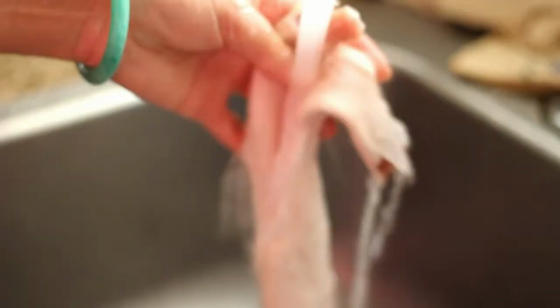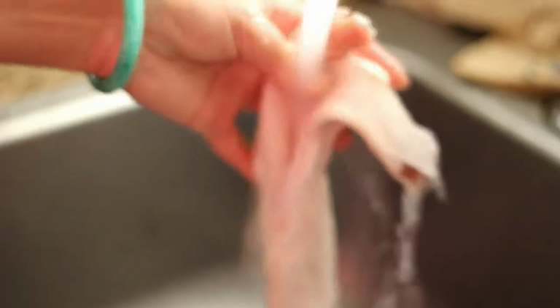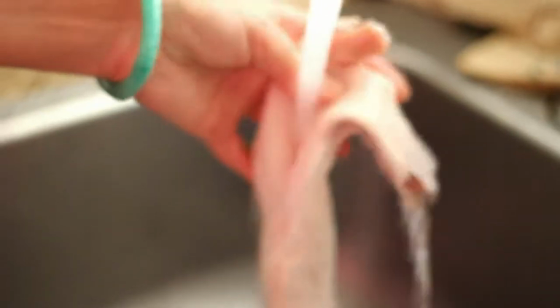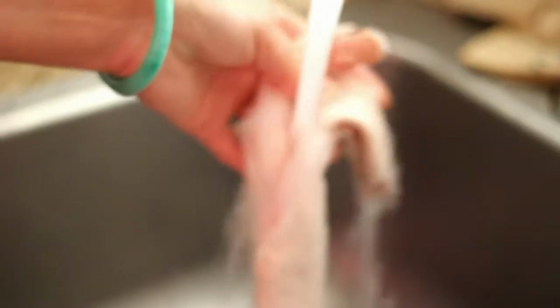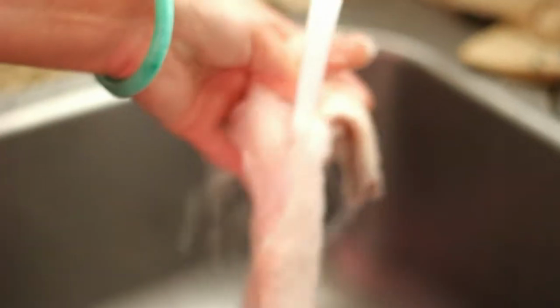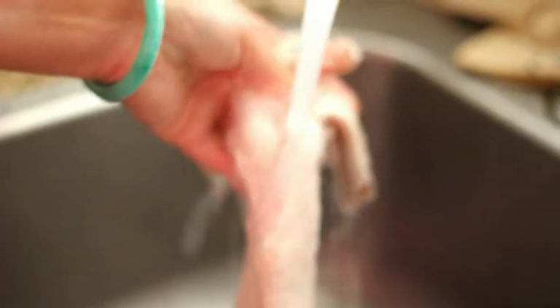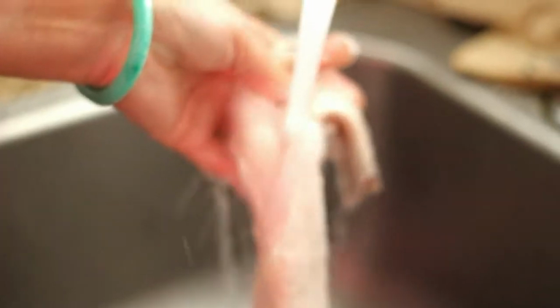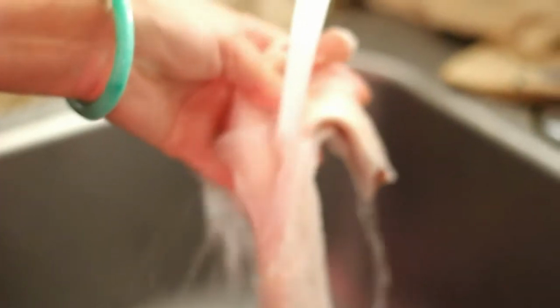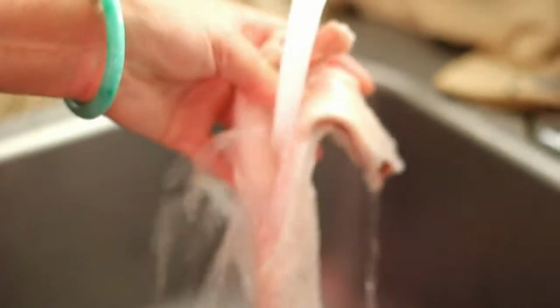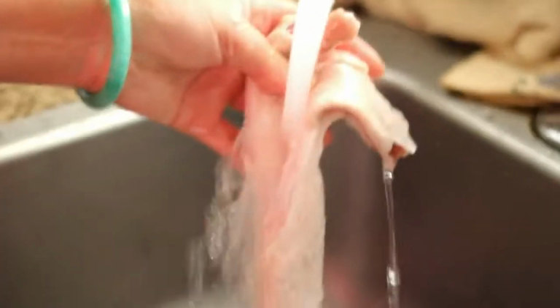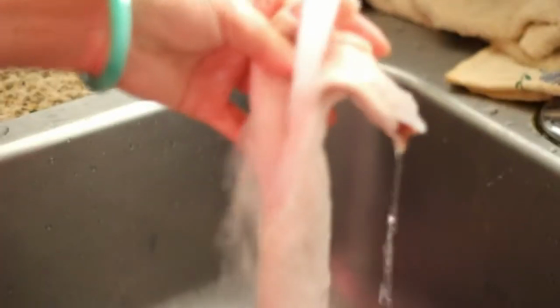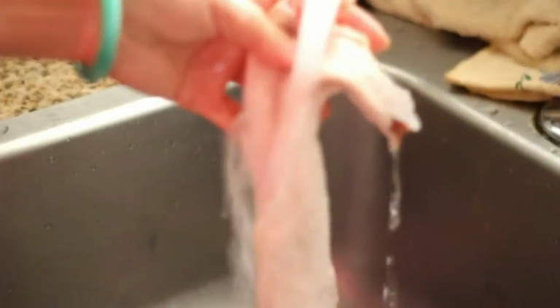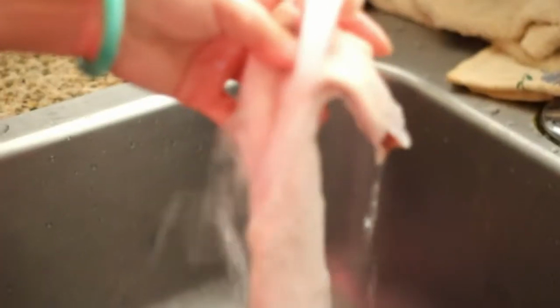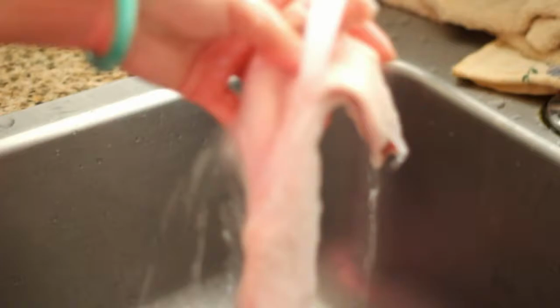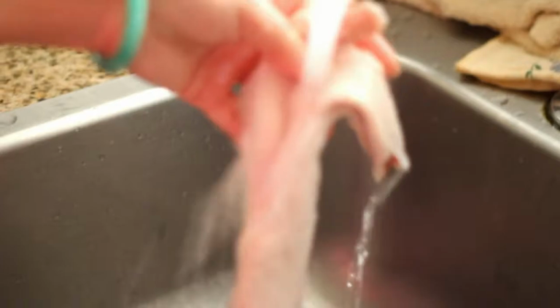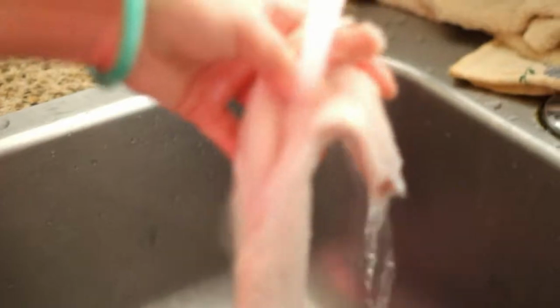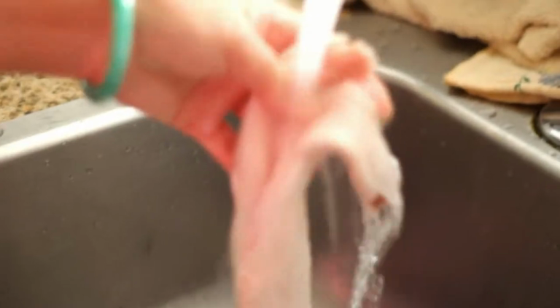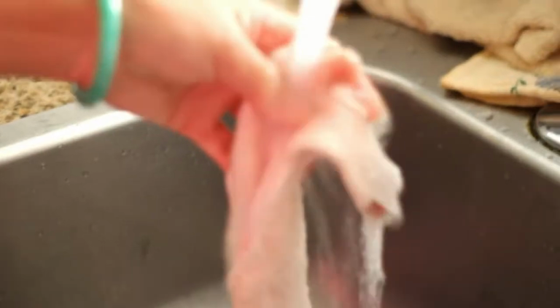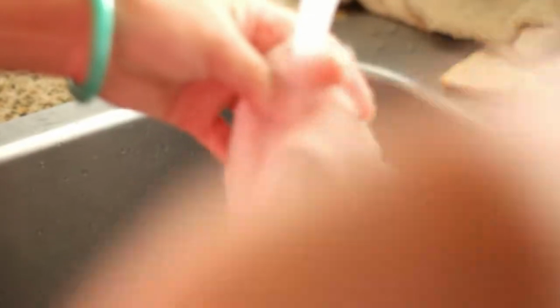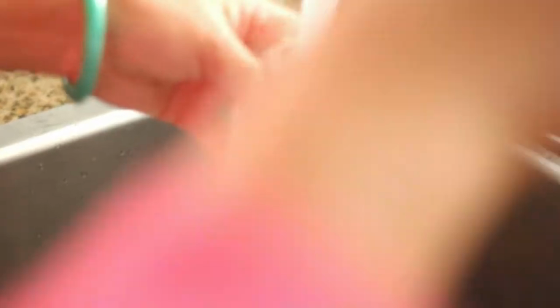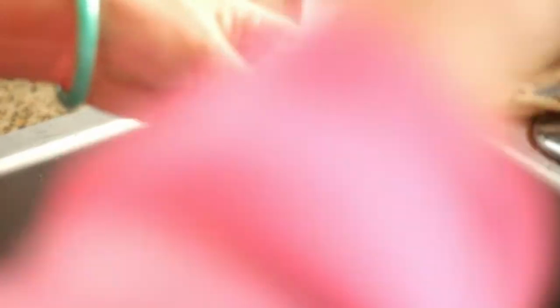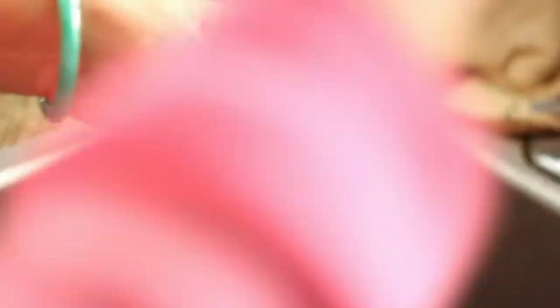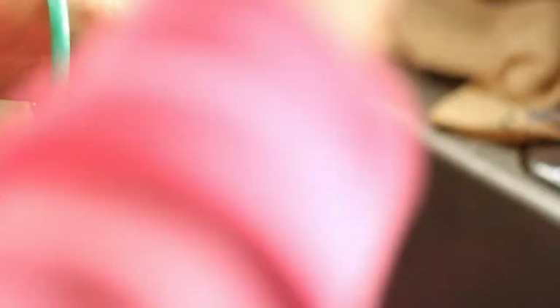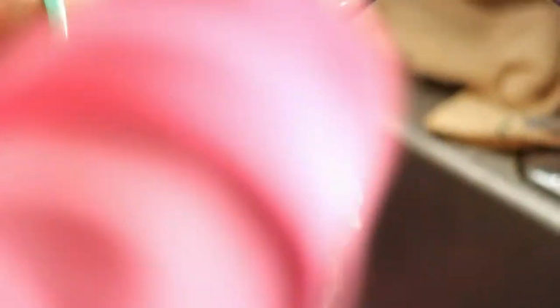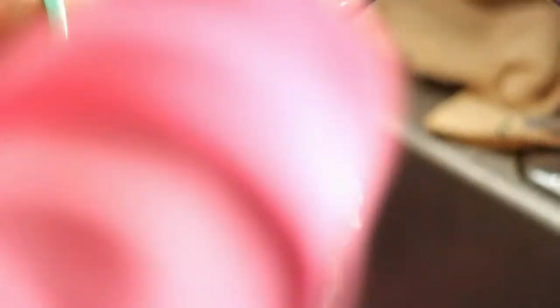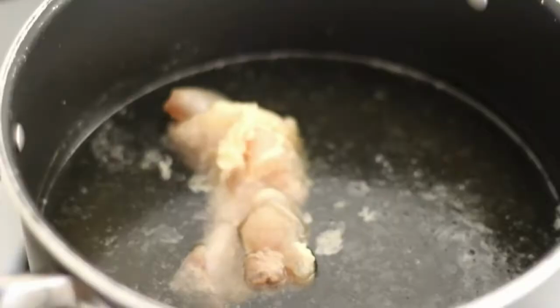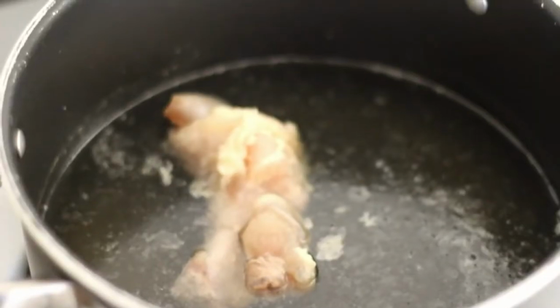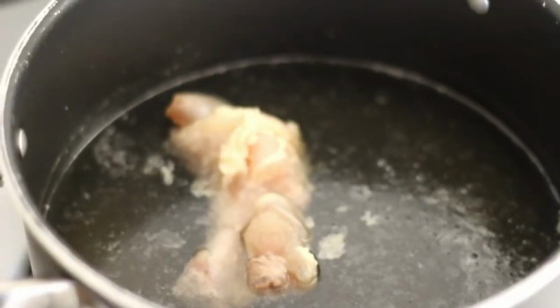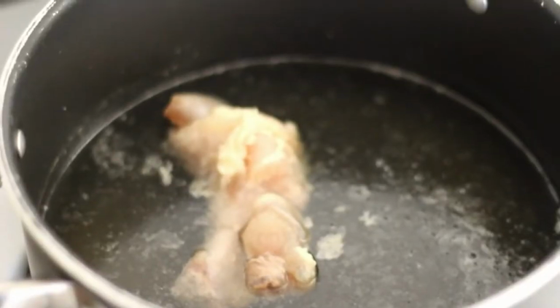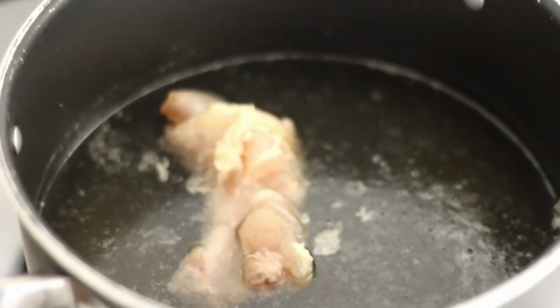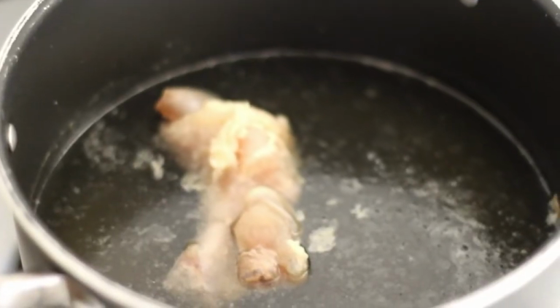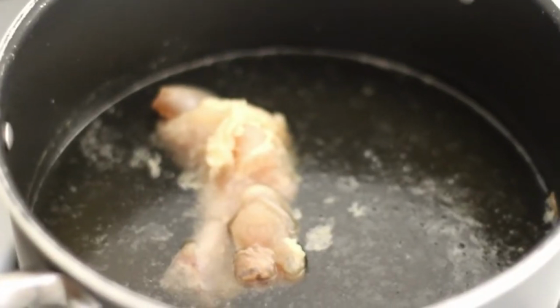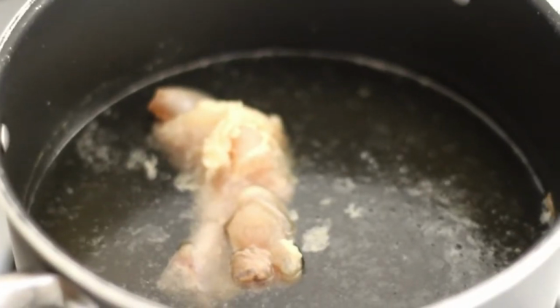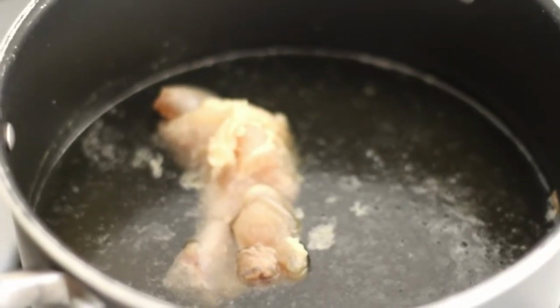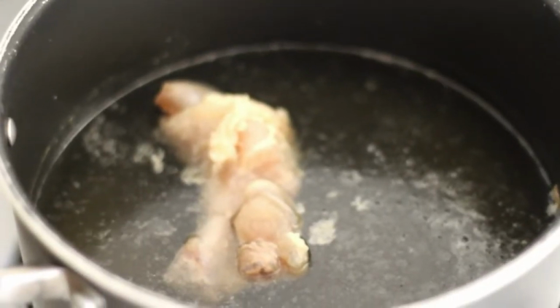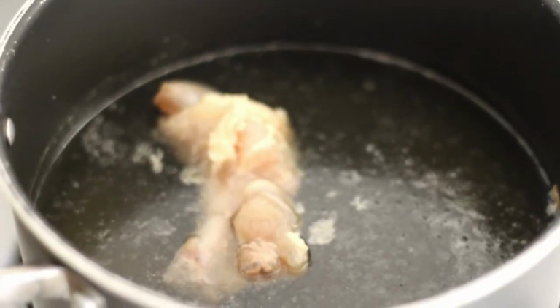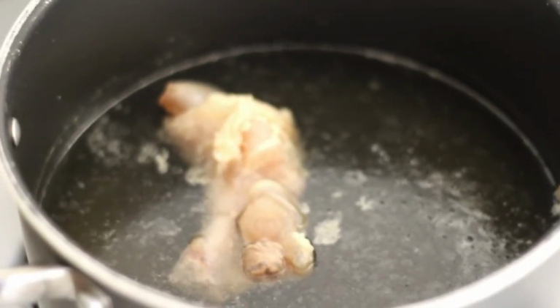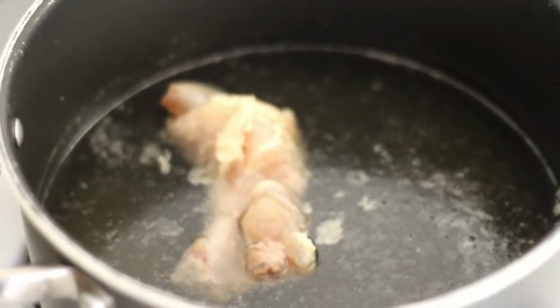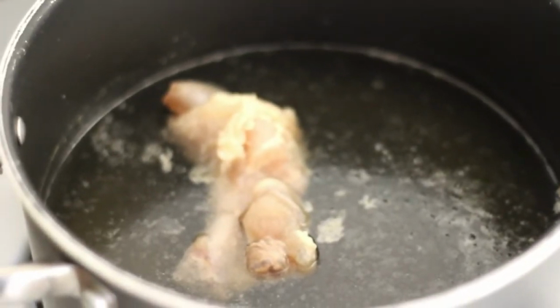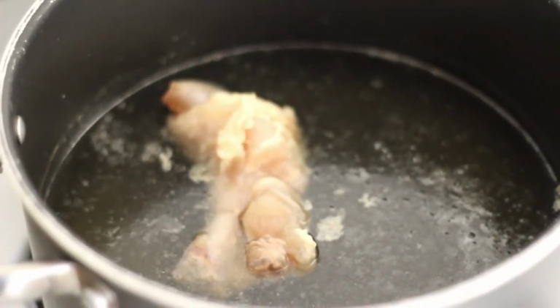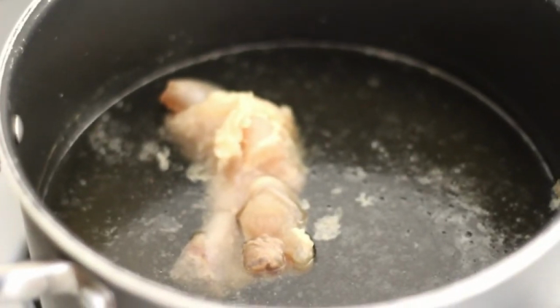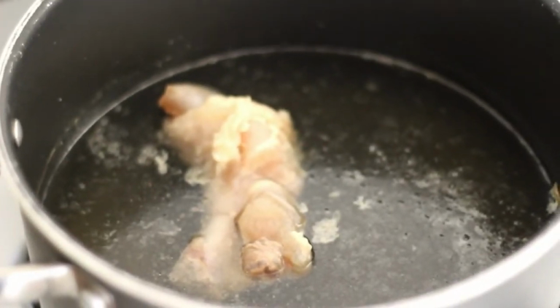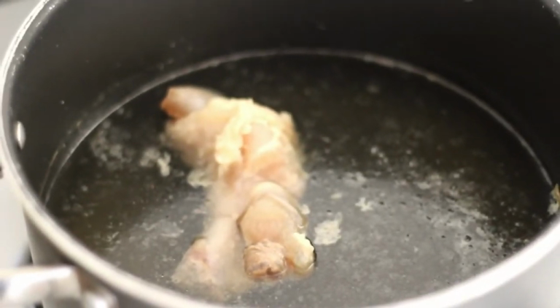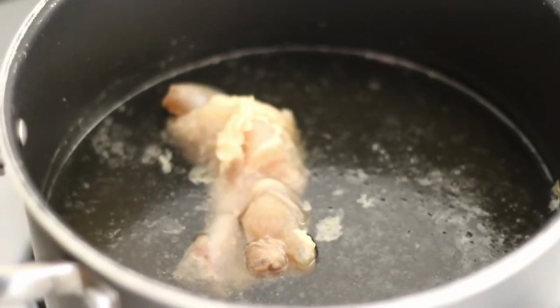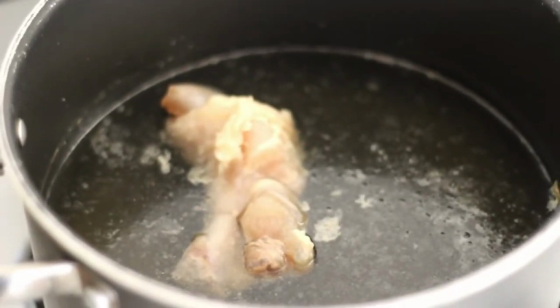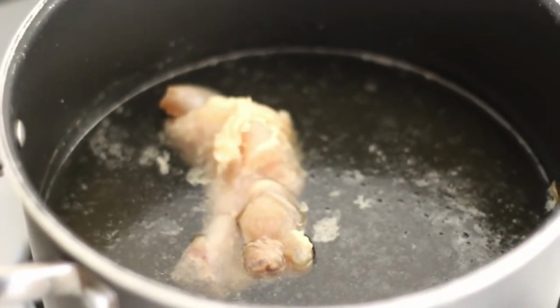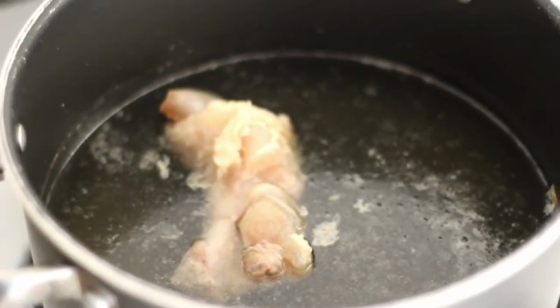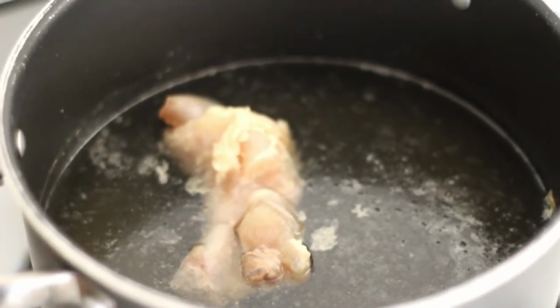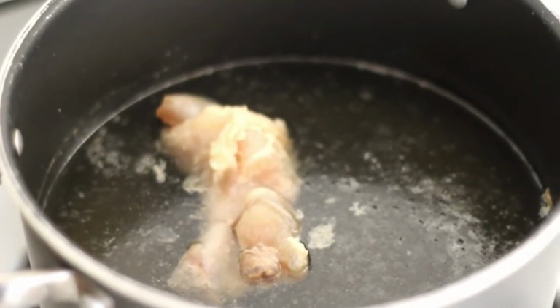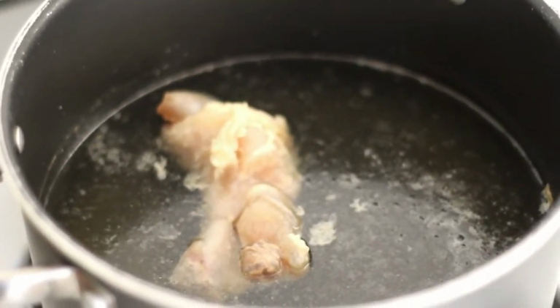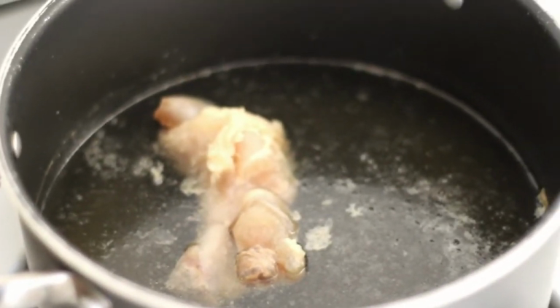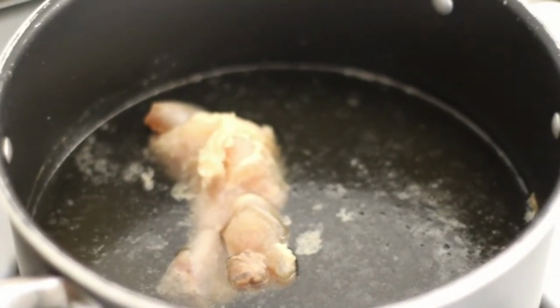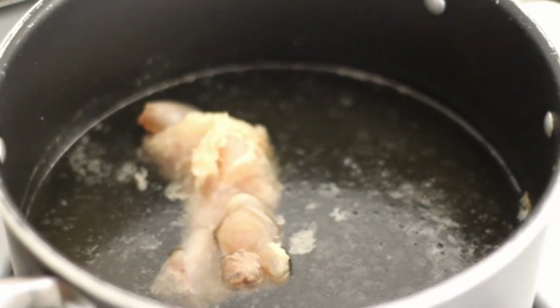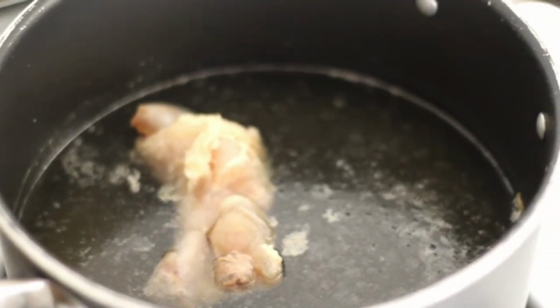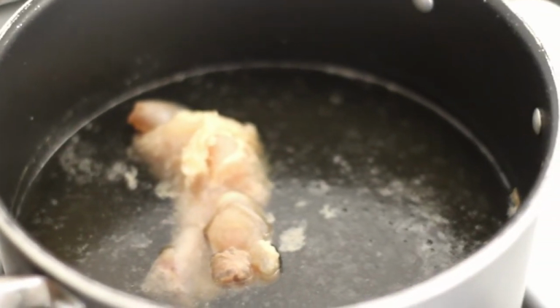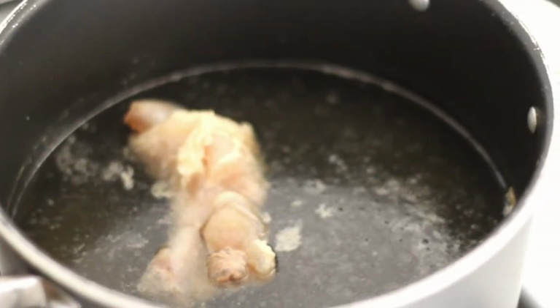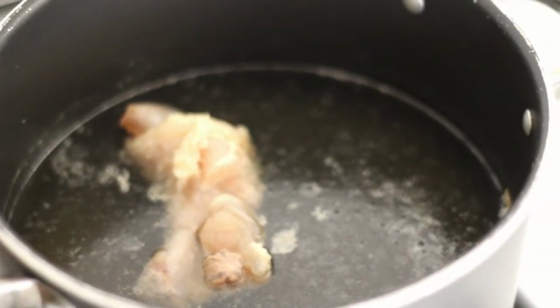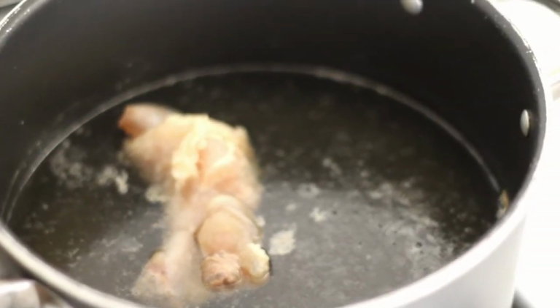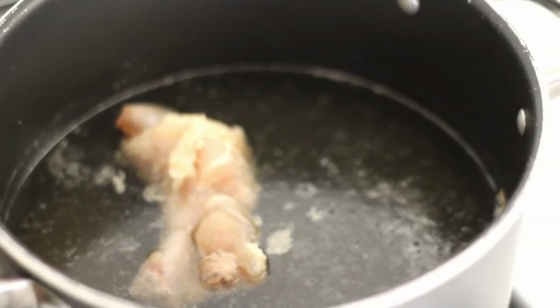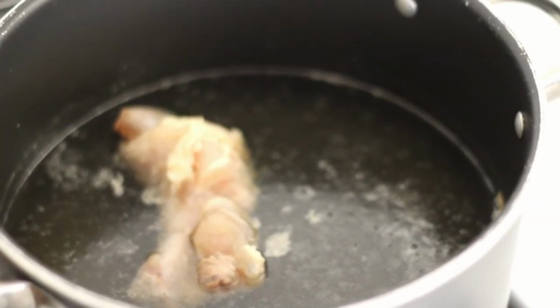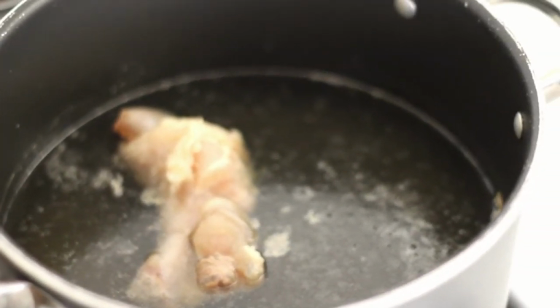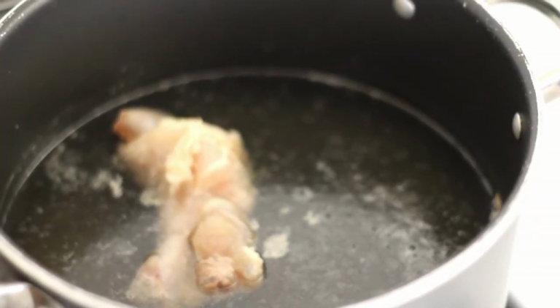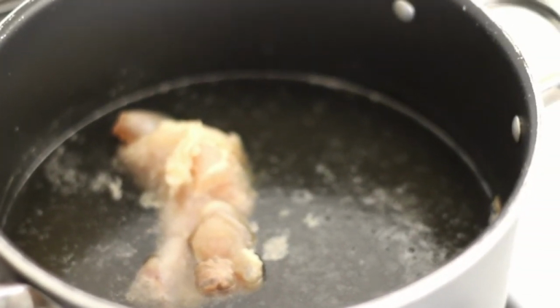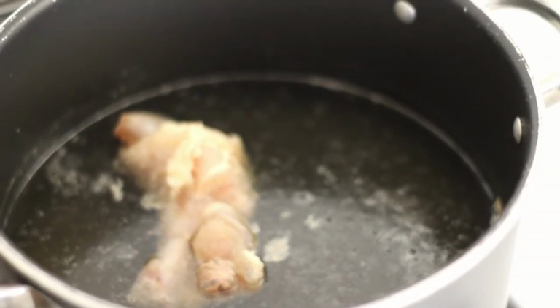Rinse and boil one tendon for at least 2 hours. Add in a pinch of salt when boiling.